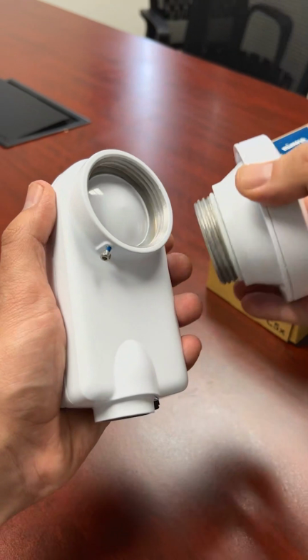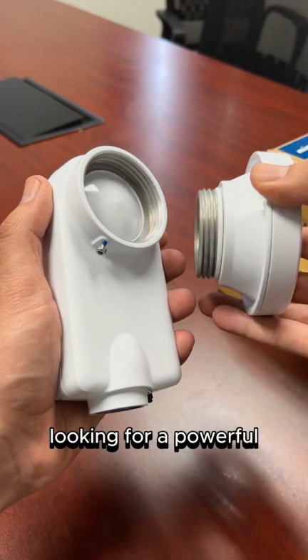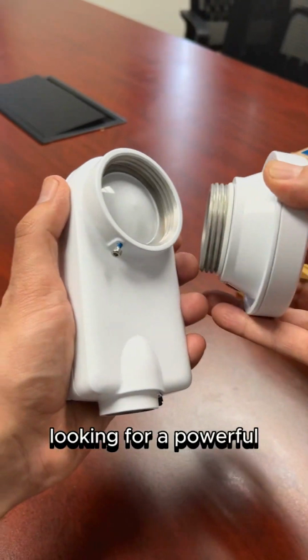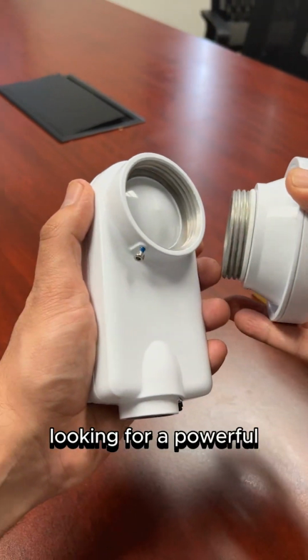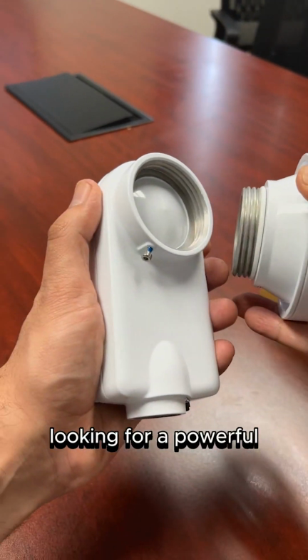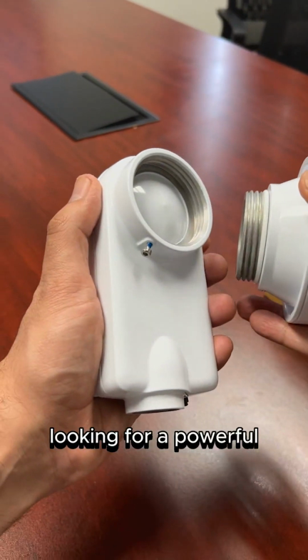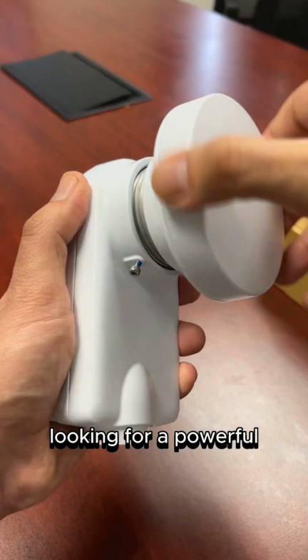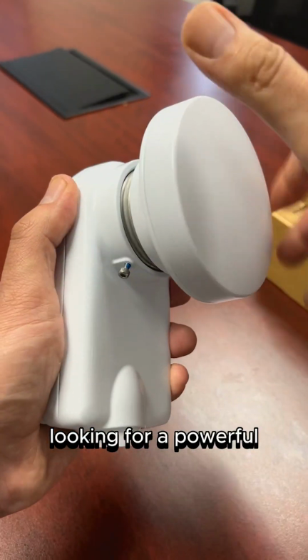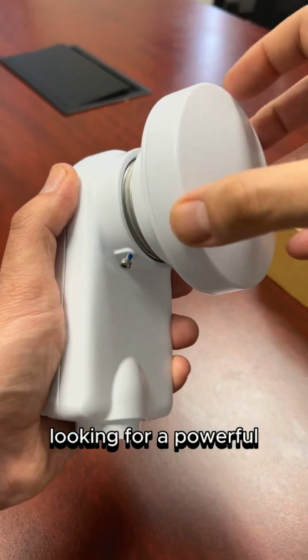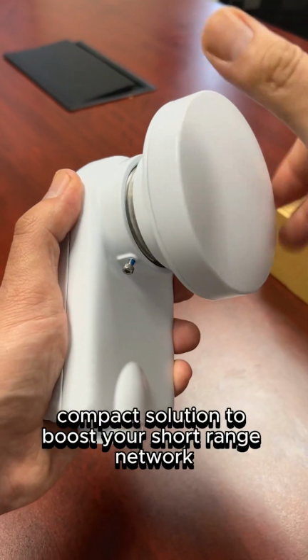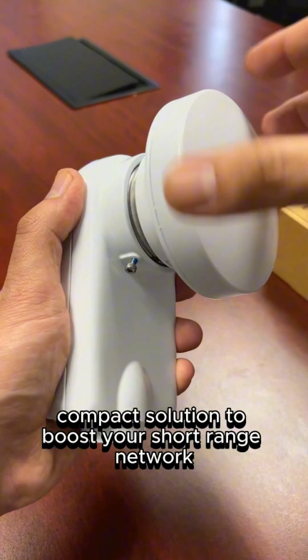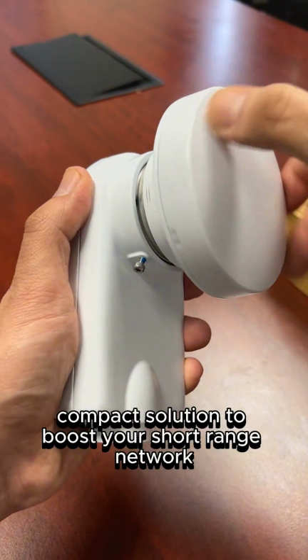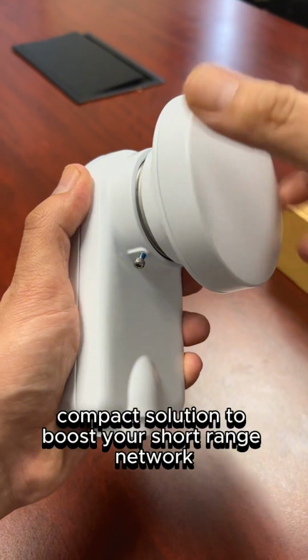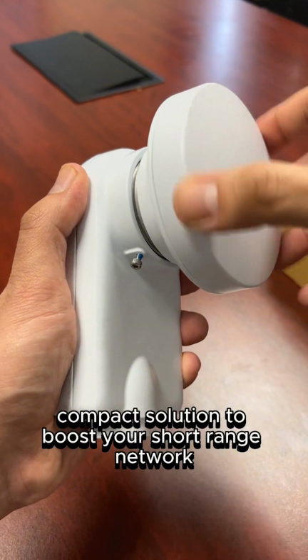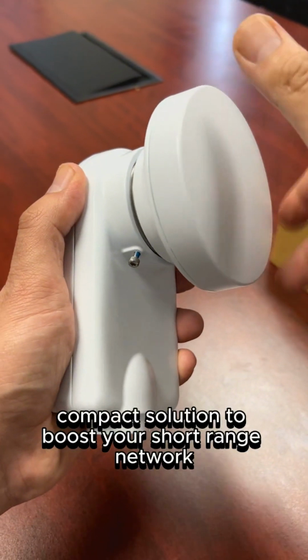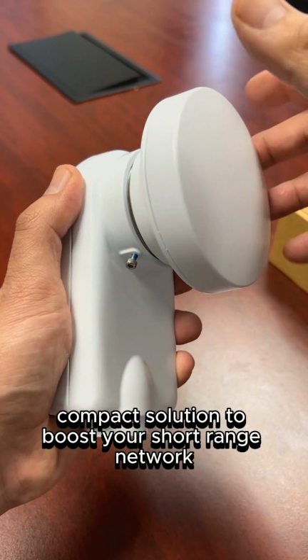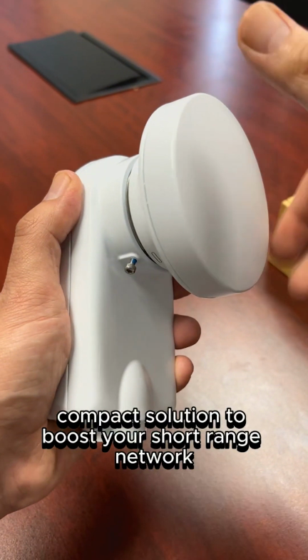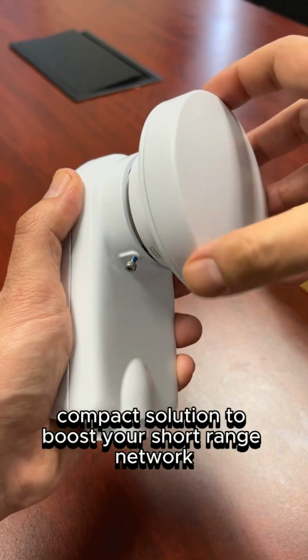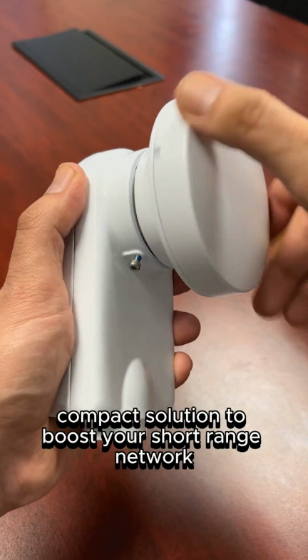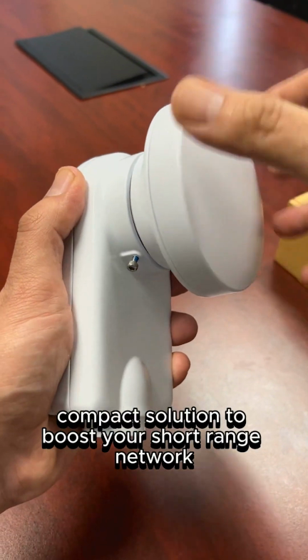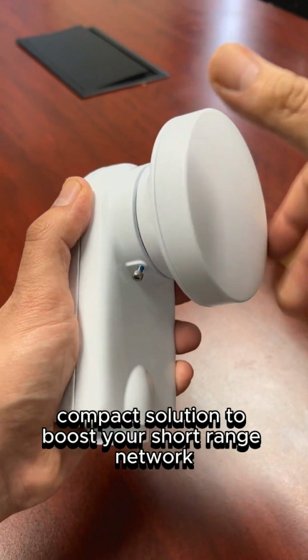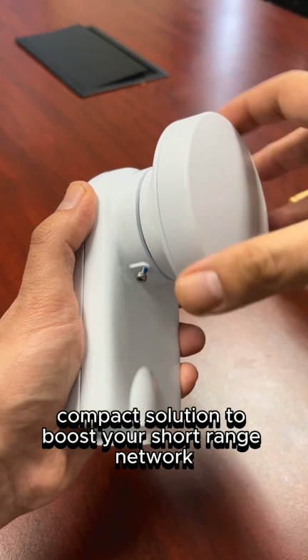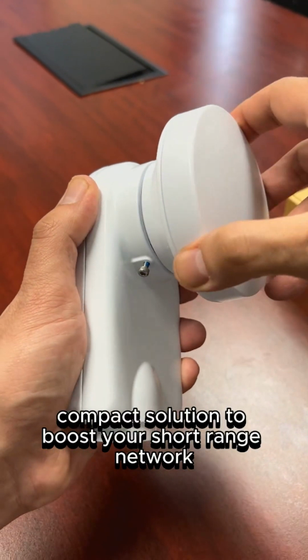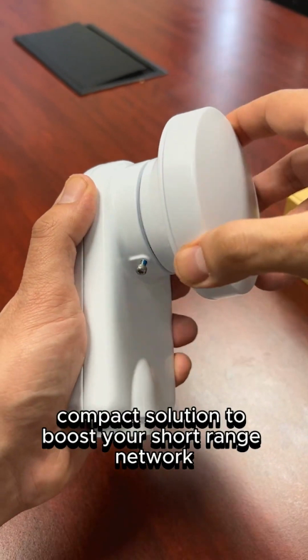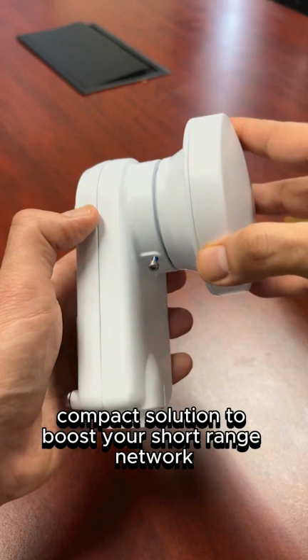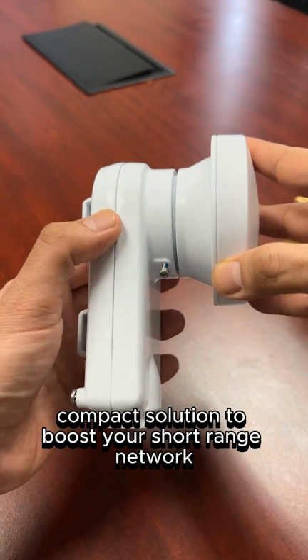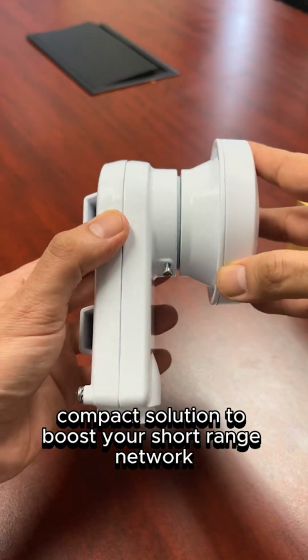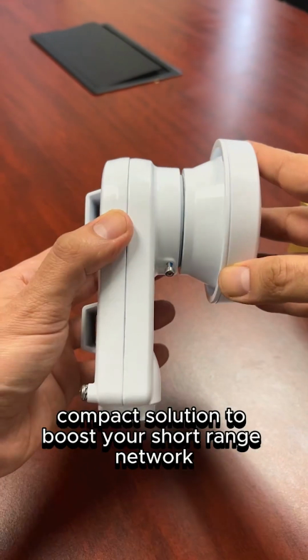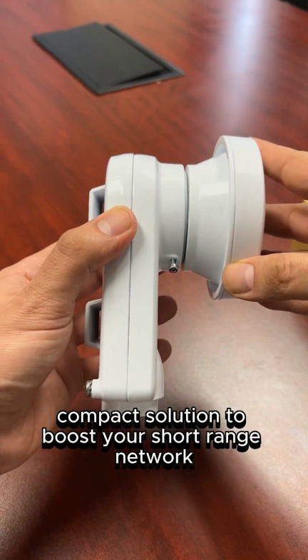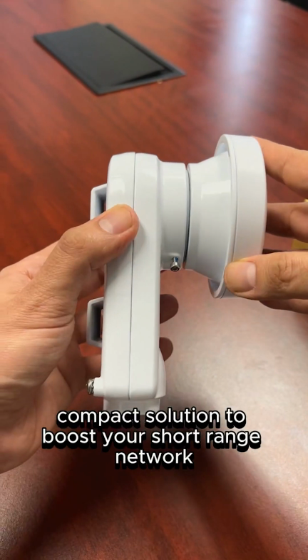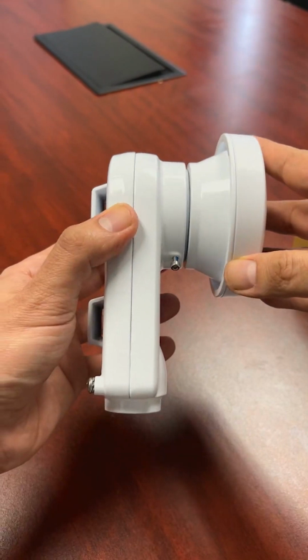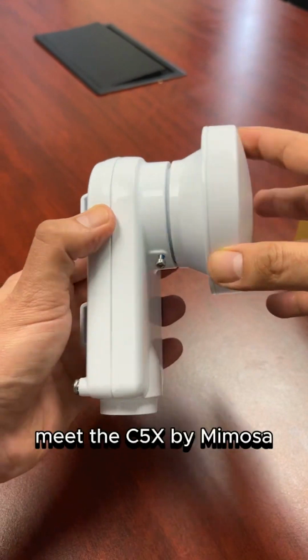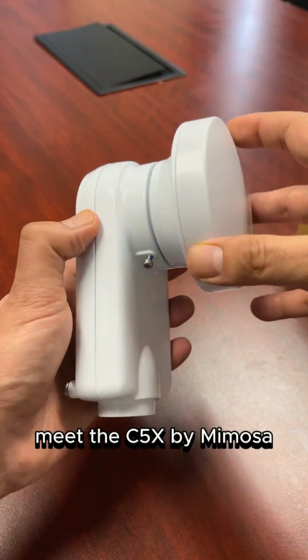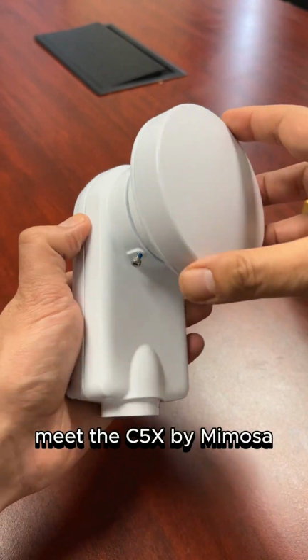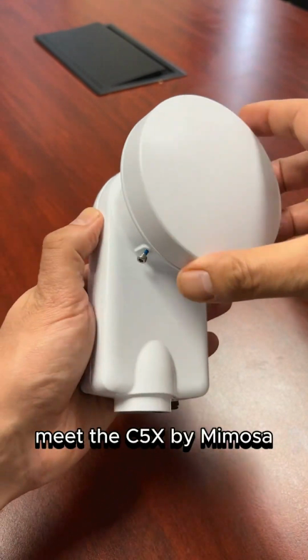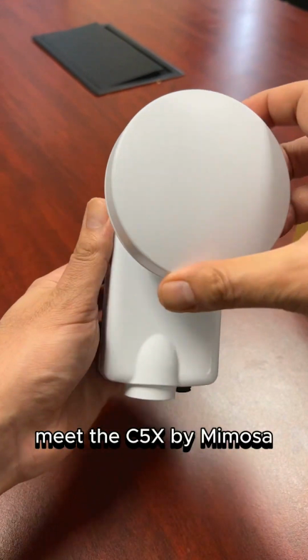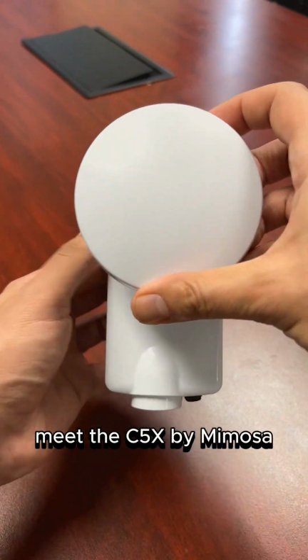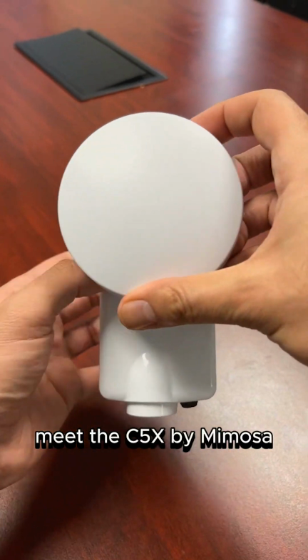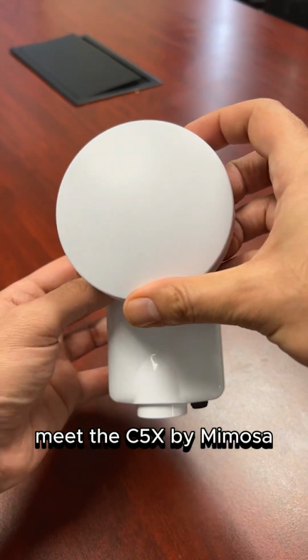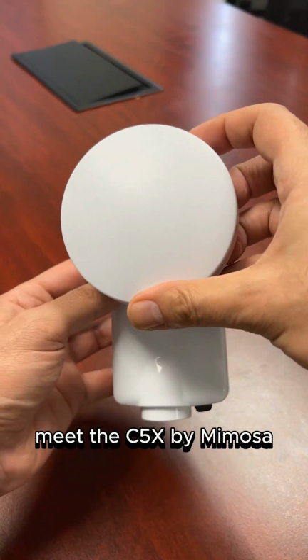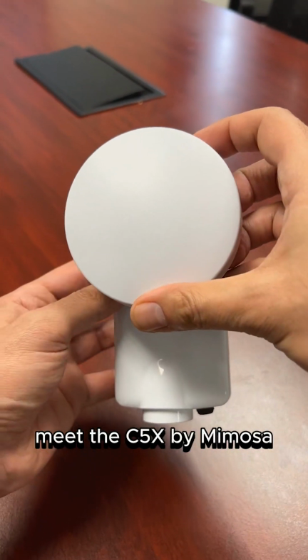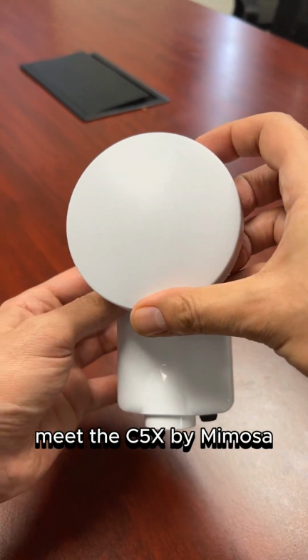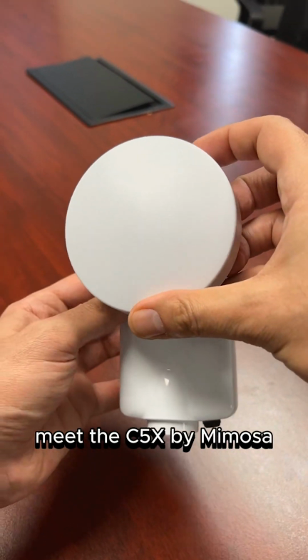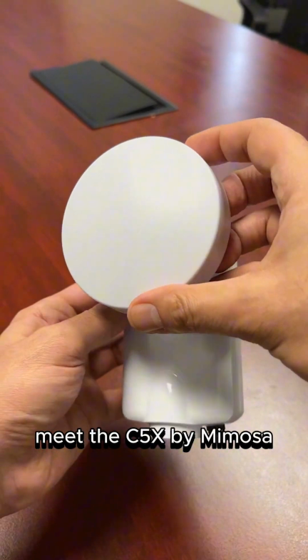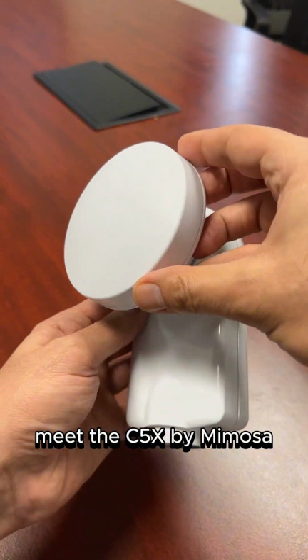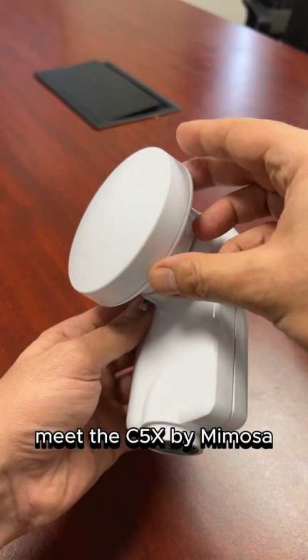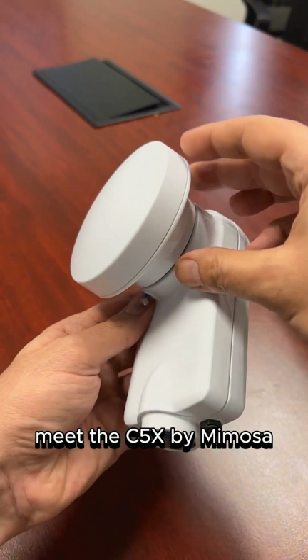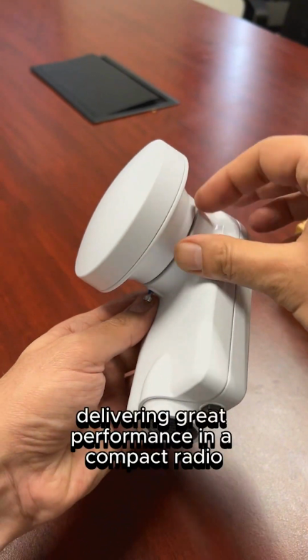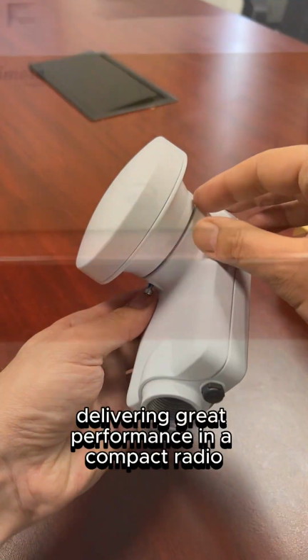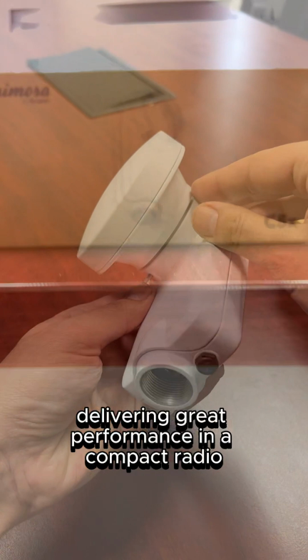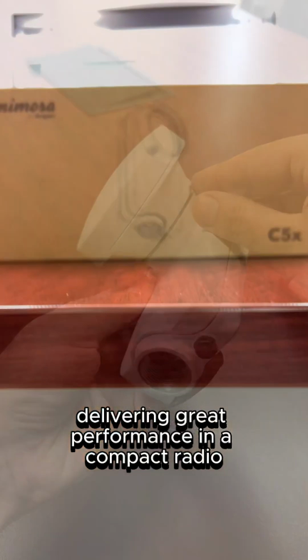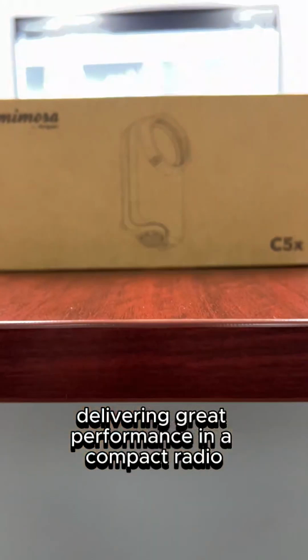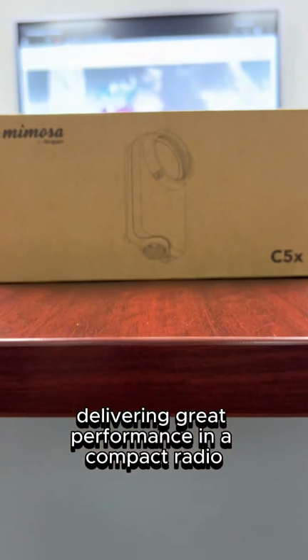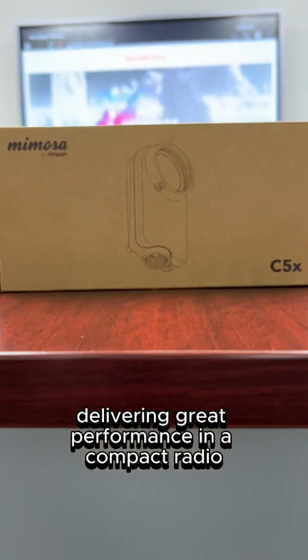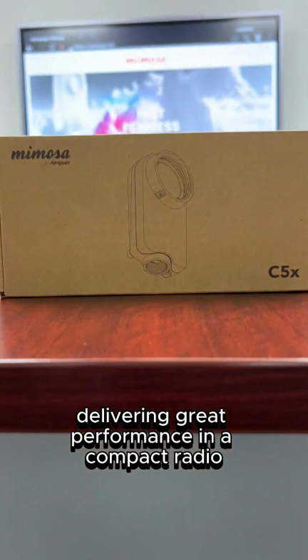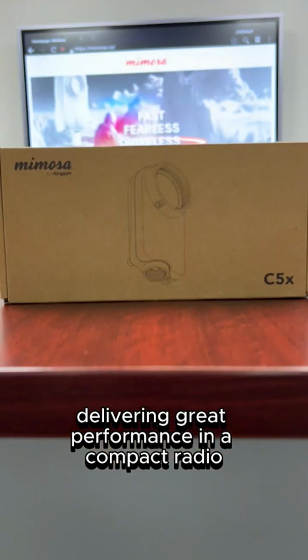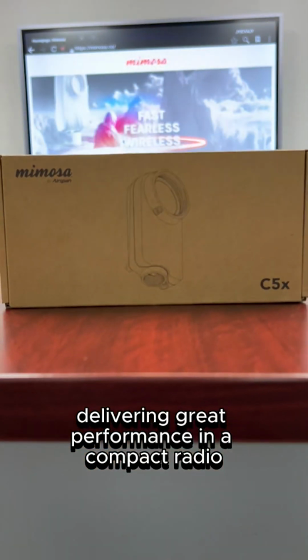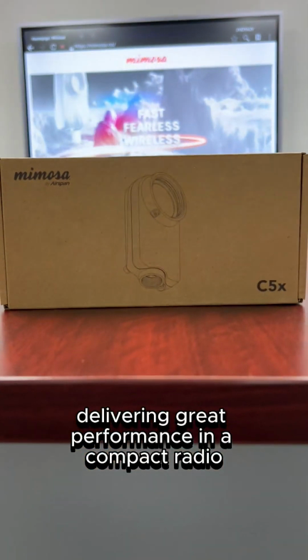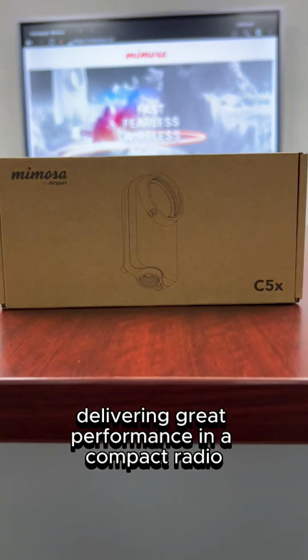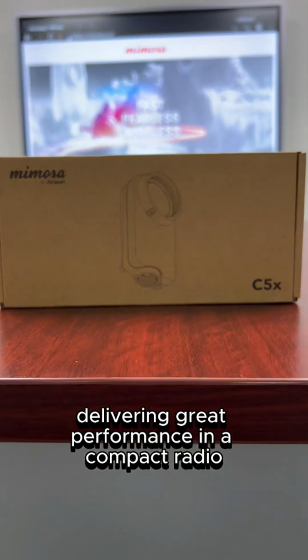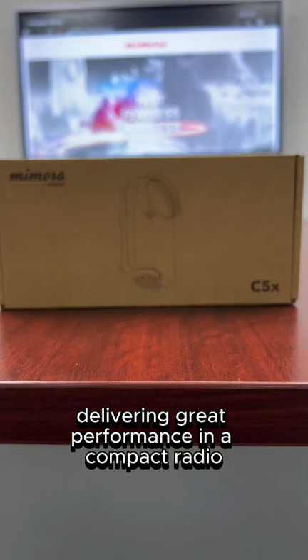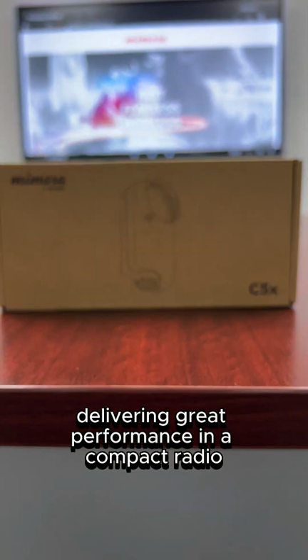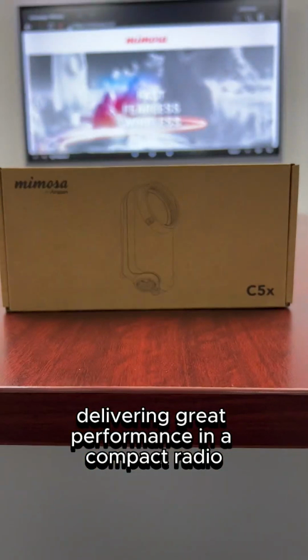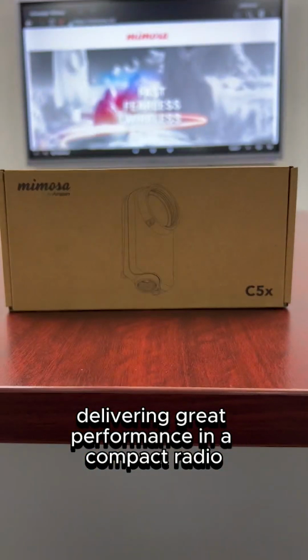Looking for a powerful, compact solution to boost your short-range network? Meet the C5X by Mimosa, delivering great performance in a compact radio.